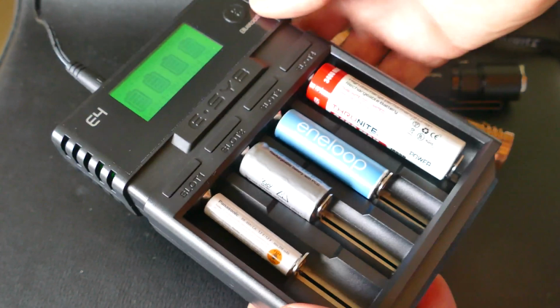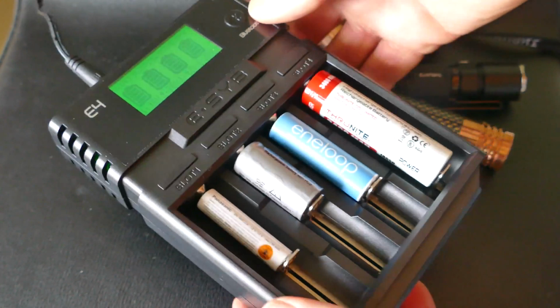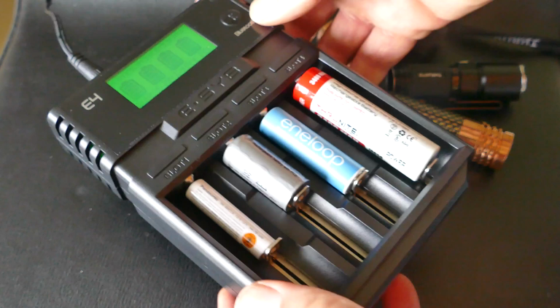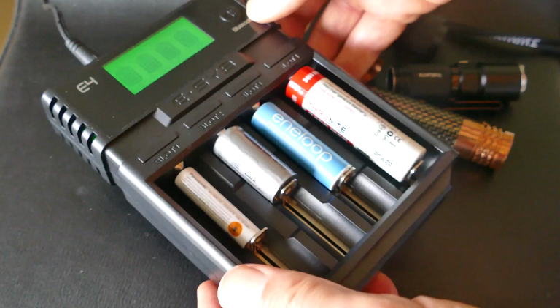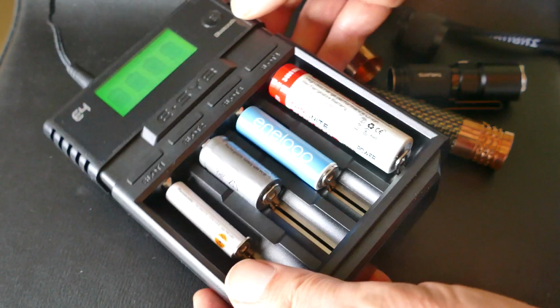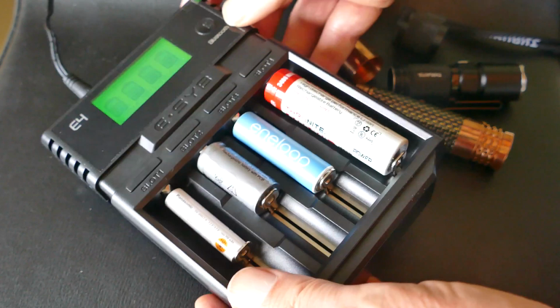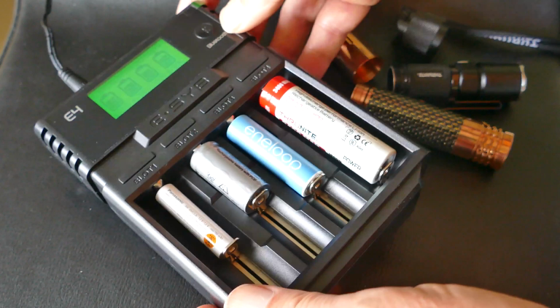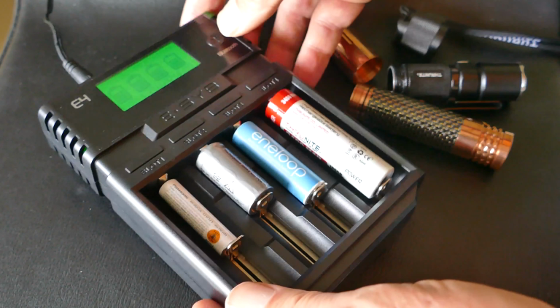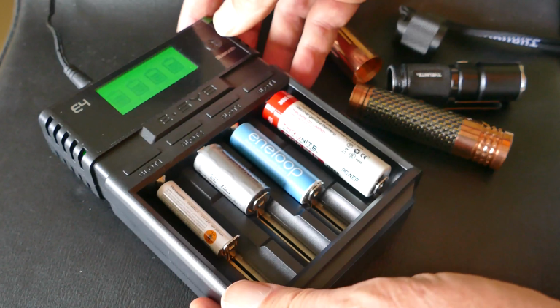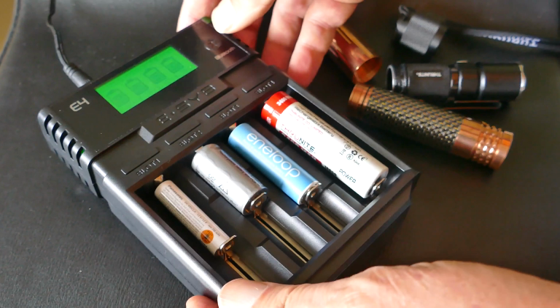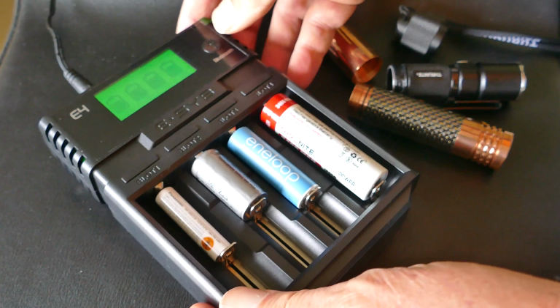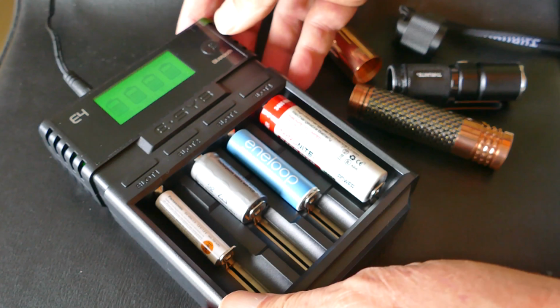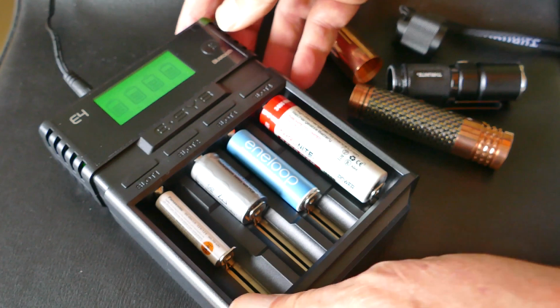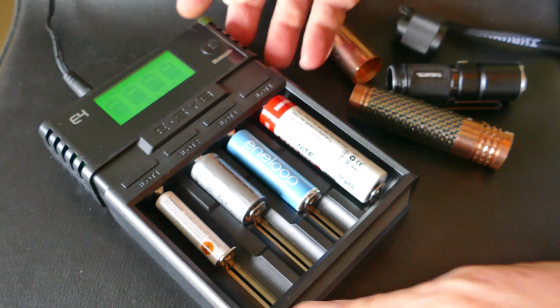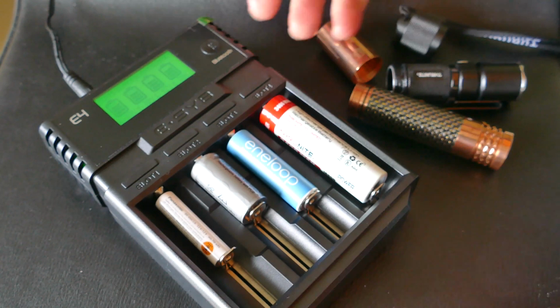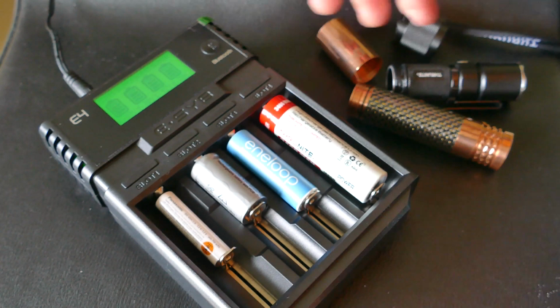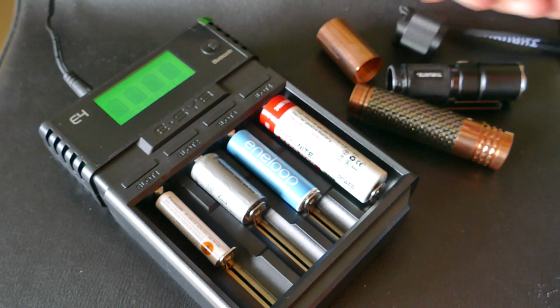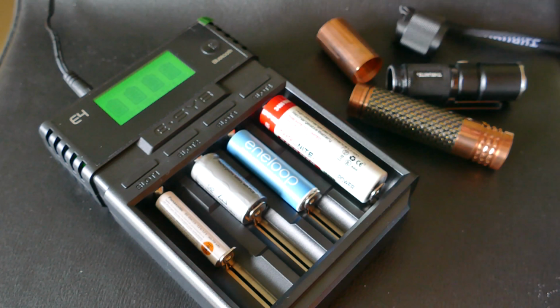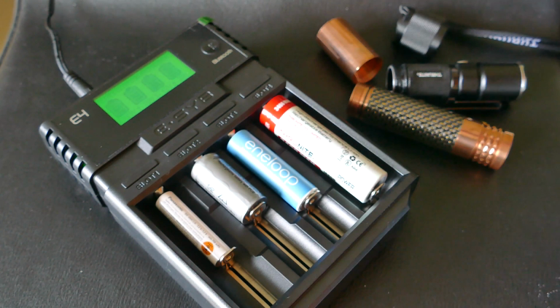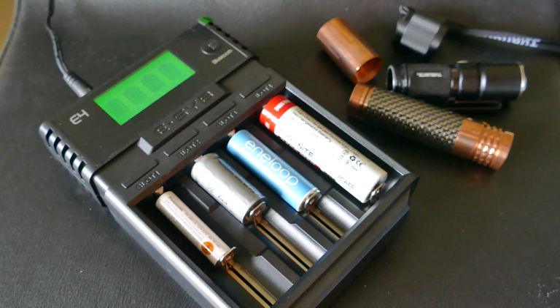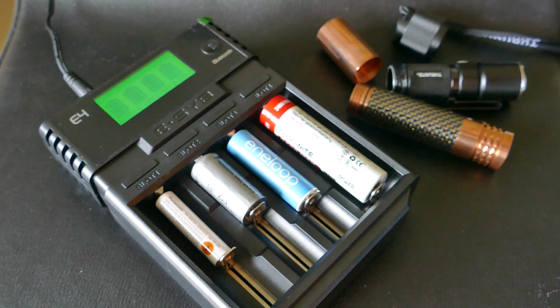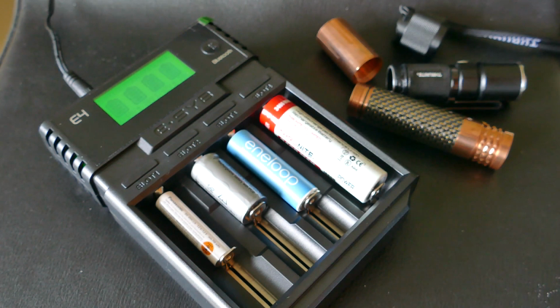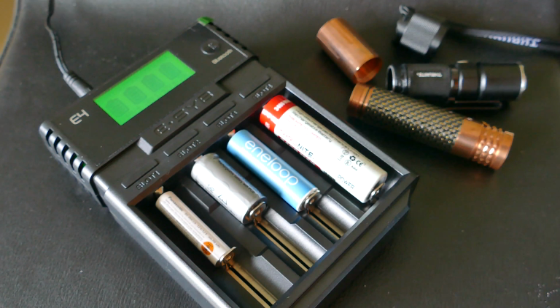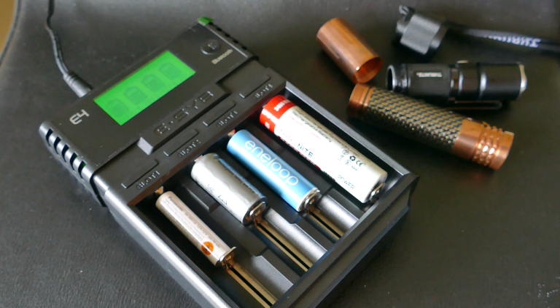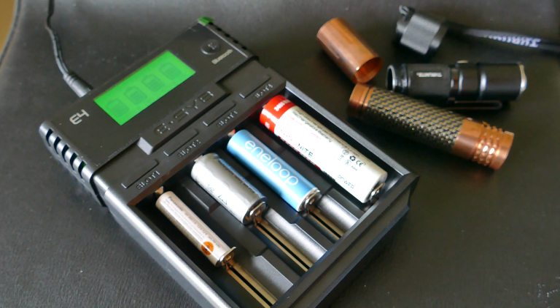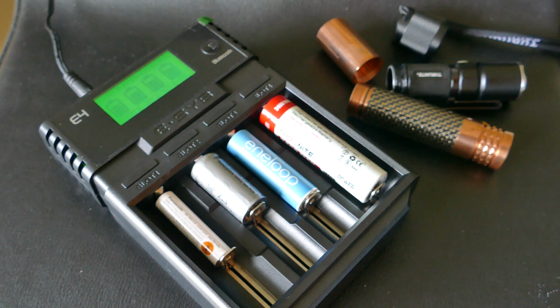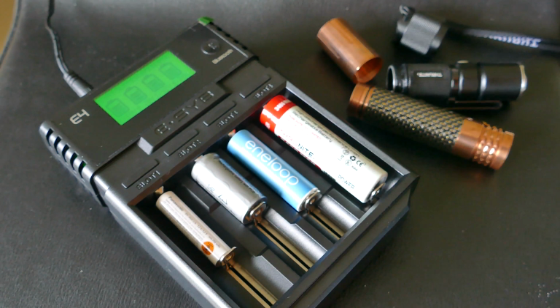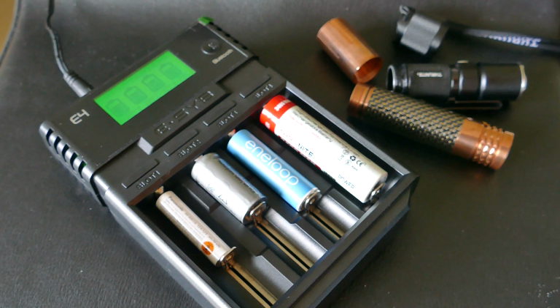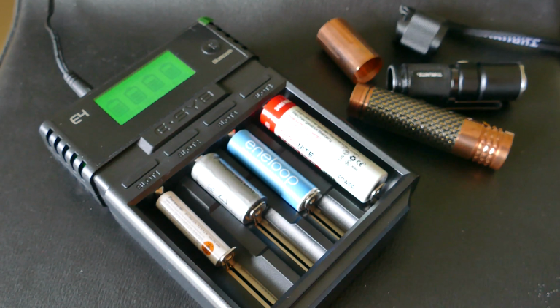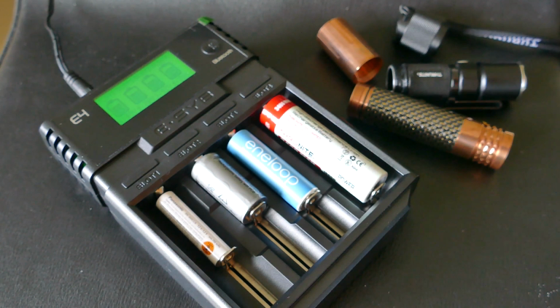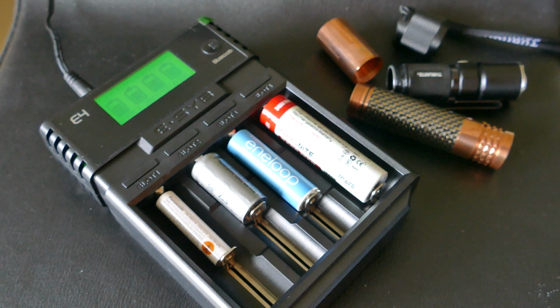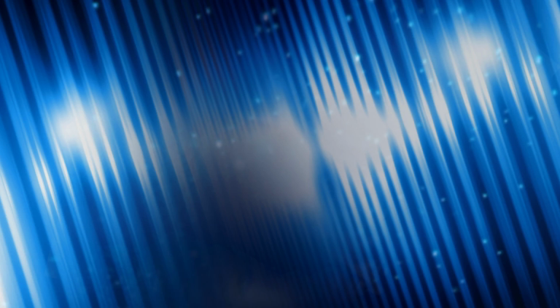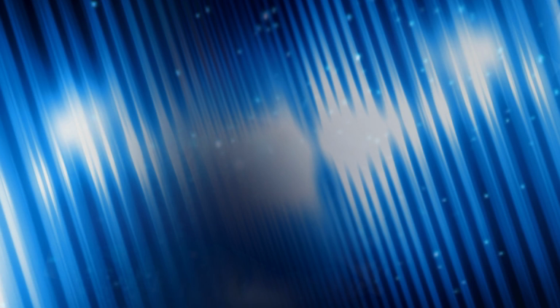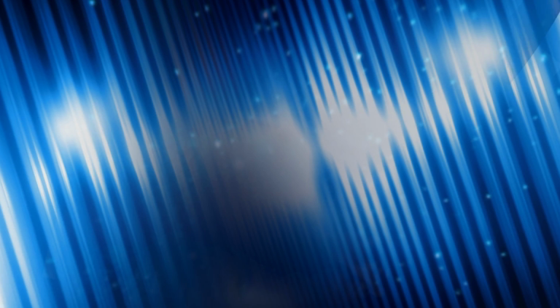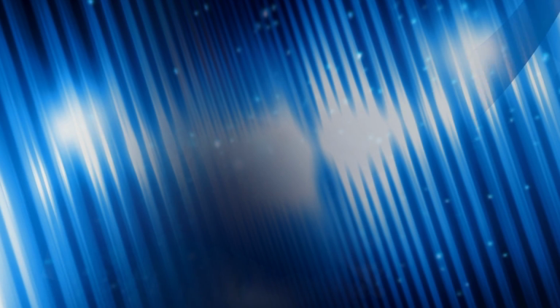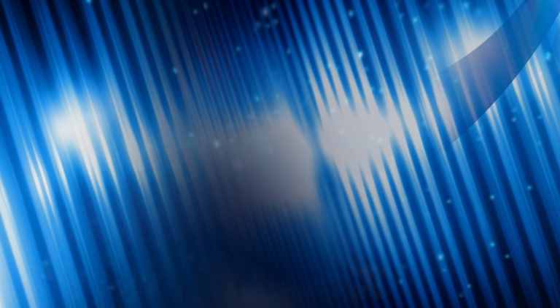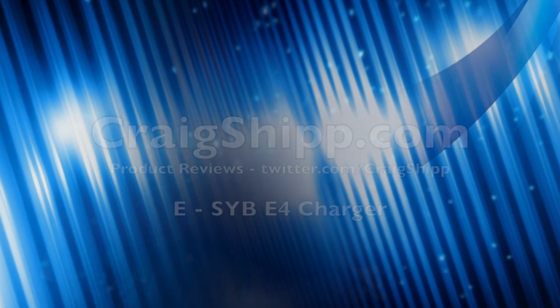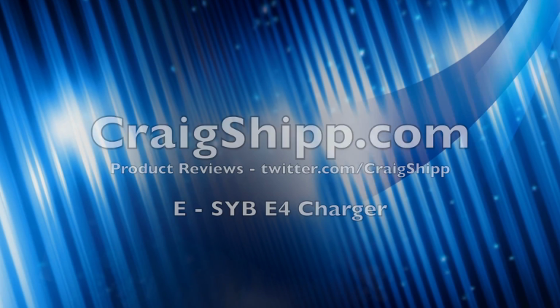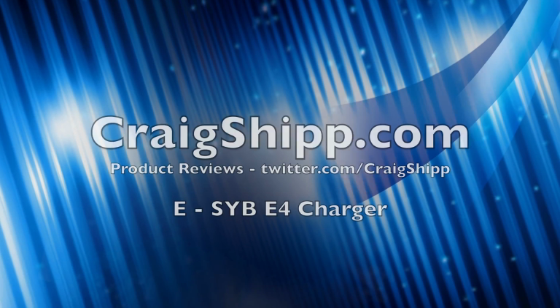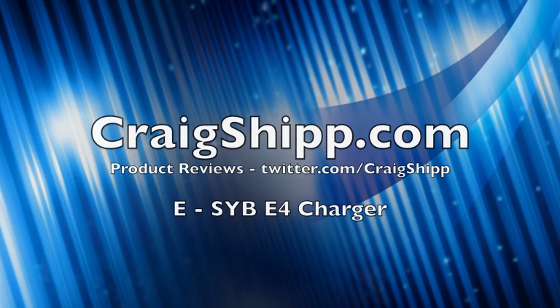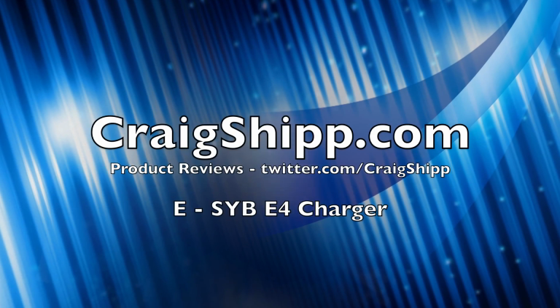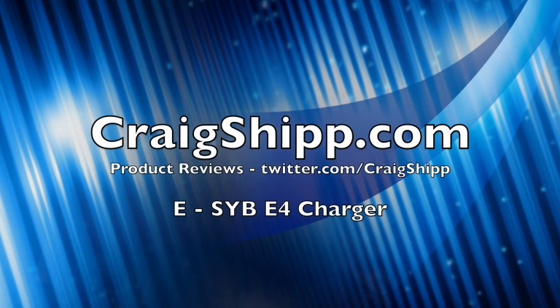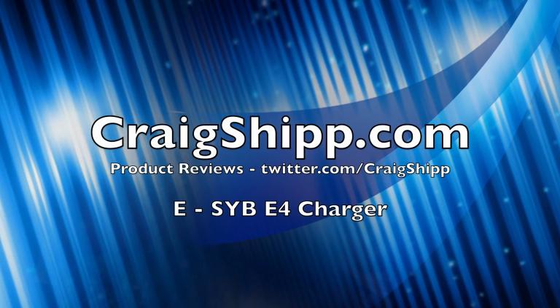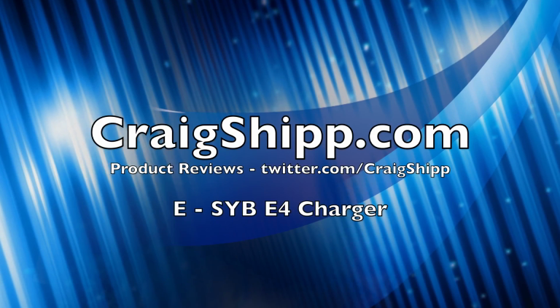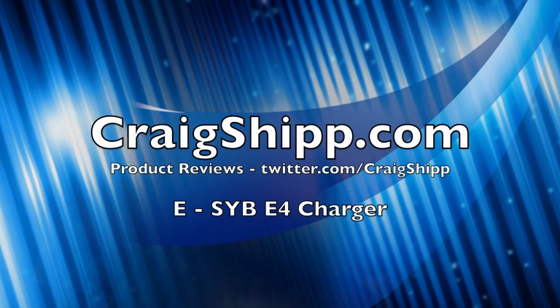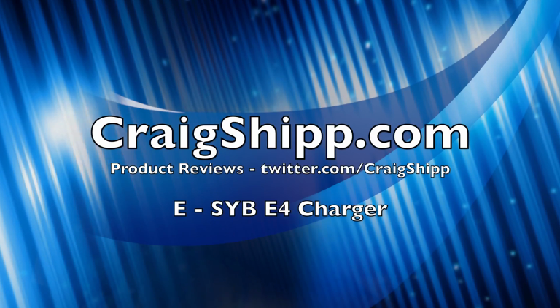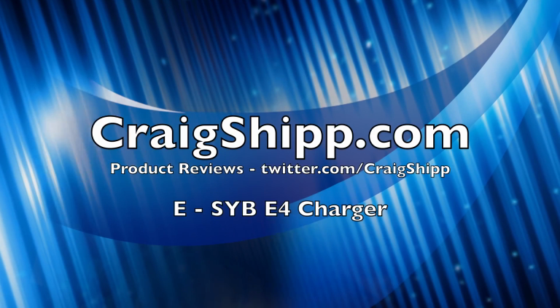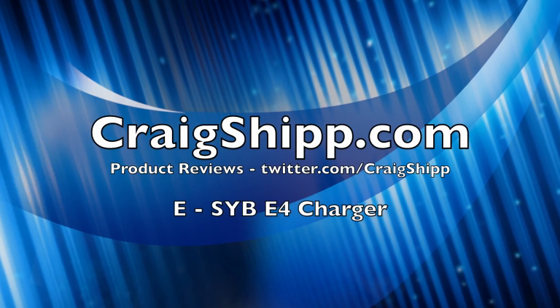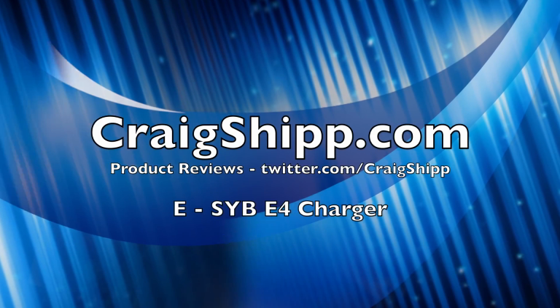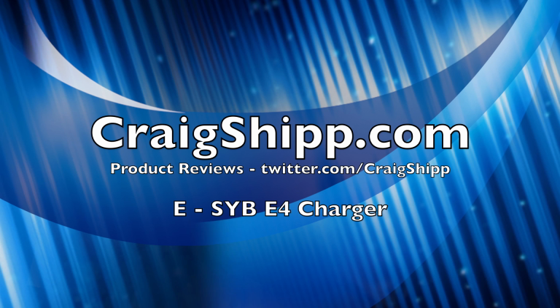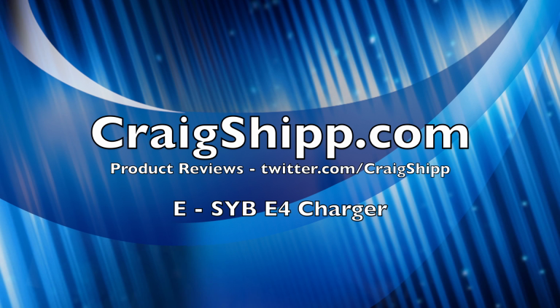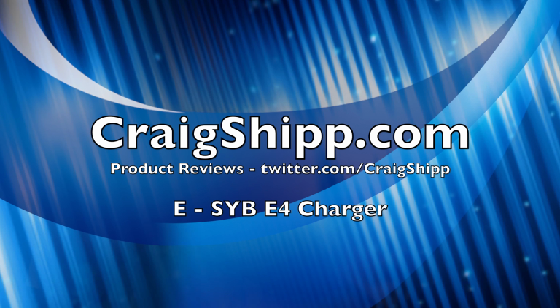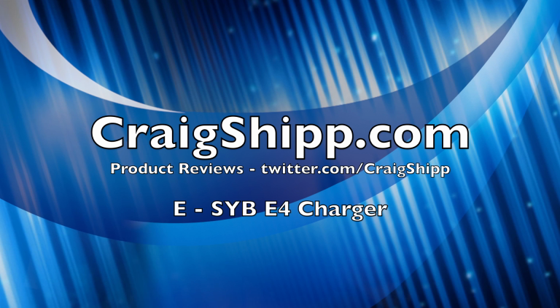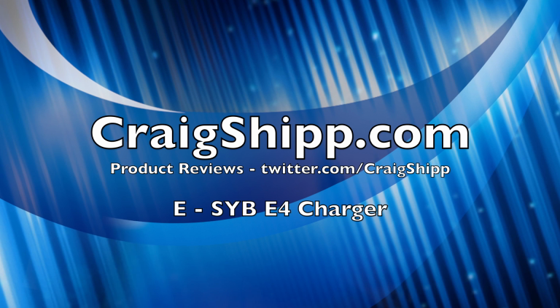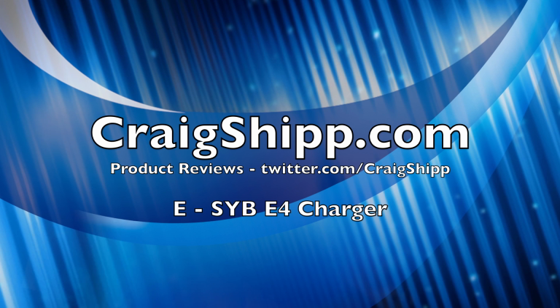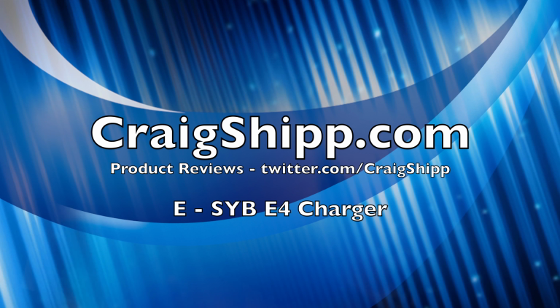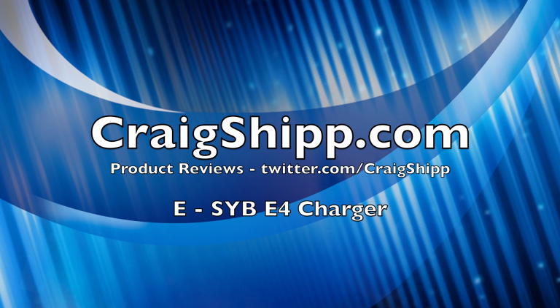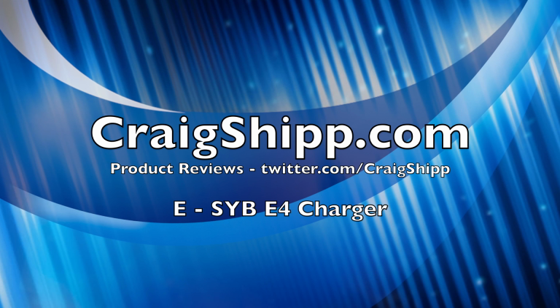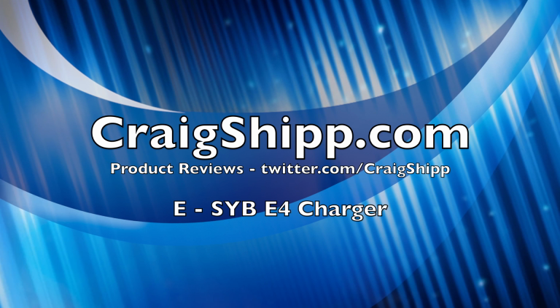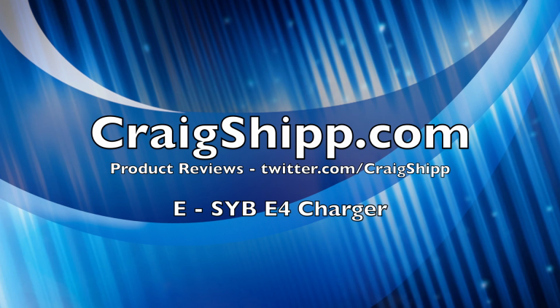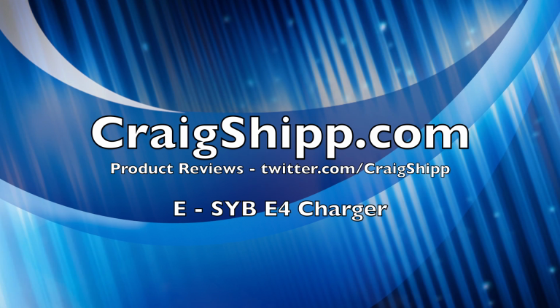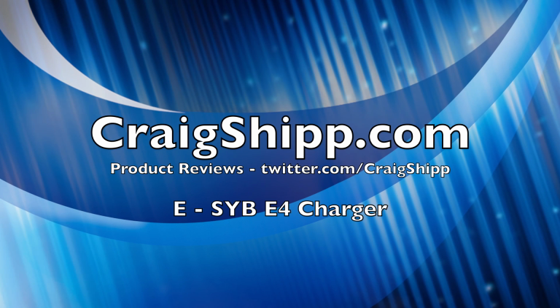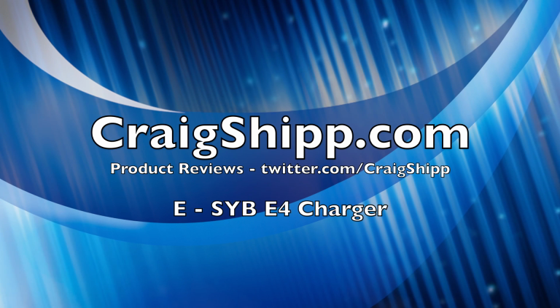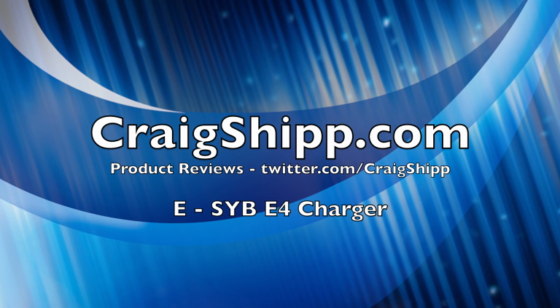Let me know — how do you recharge your rechargeable batteries? Thanks for watching. Please subscribe to my channel.